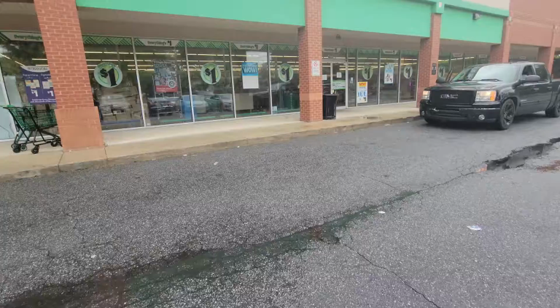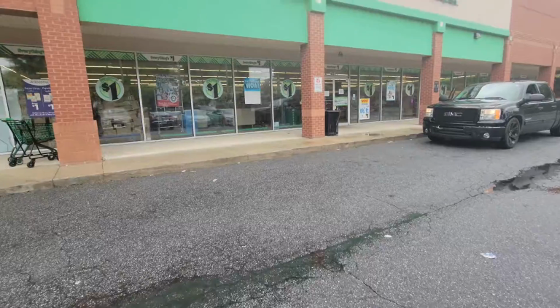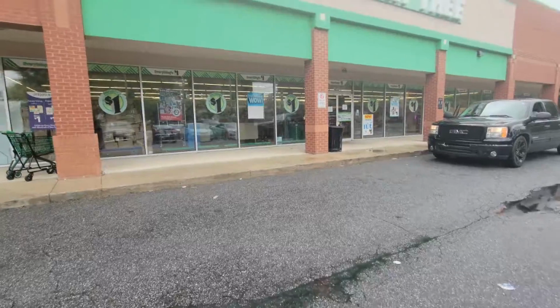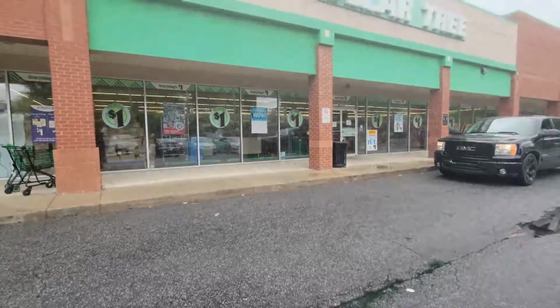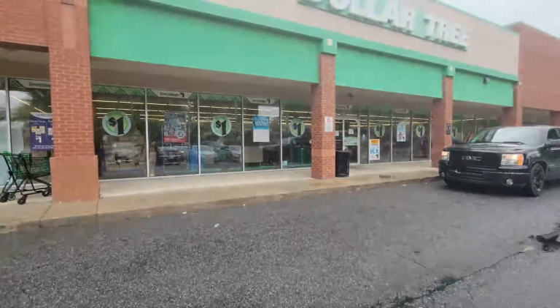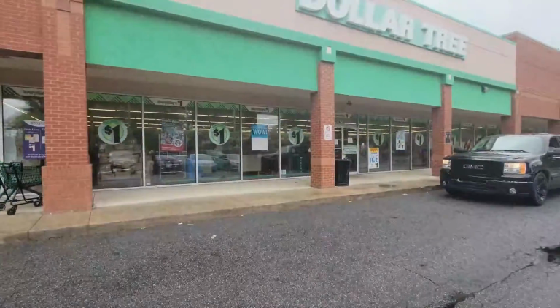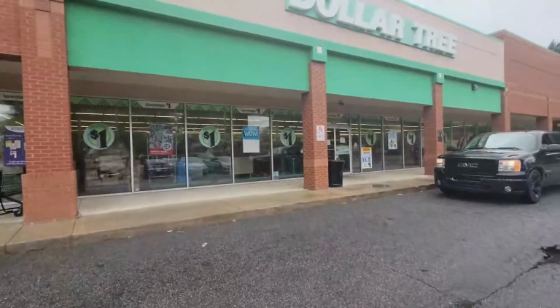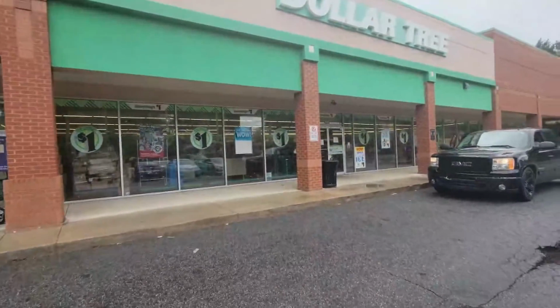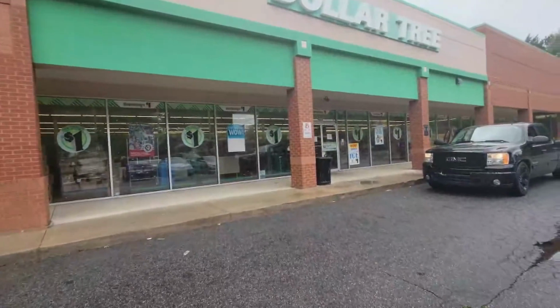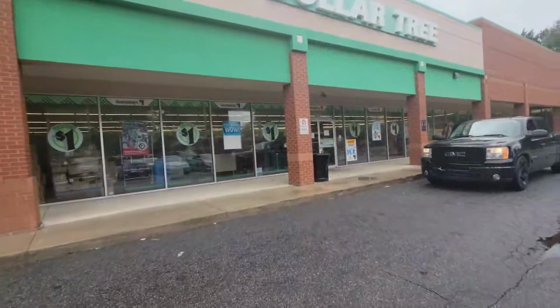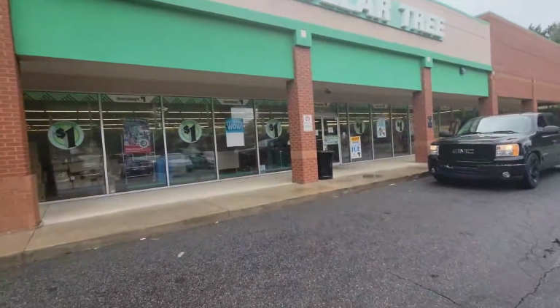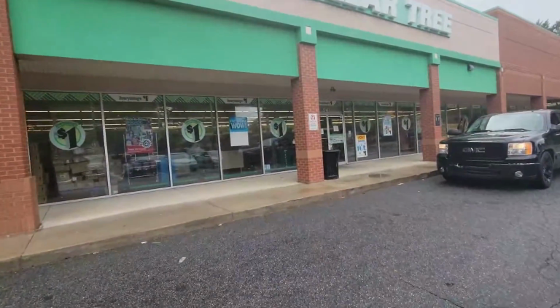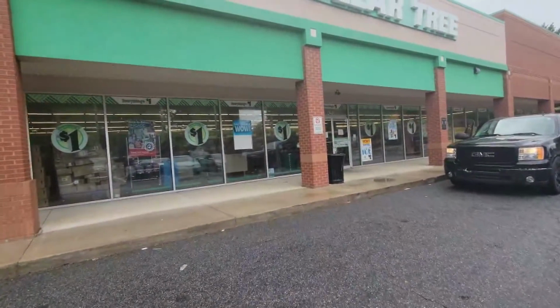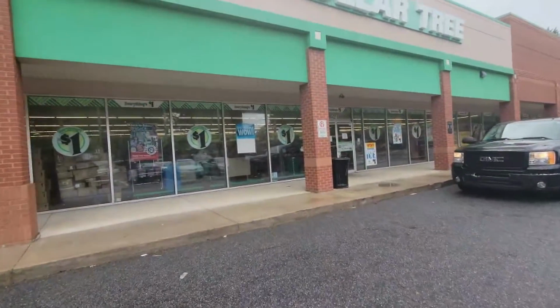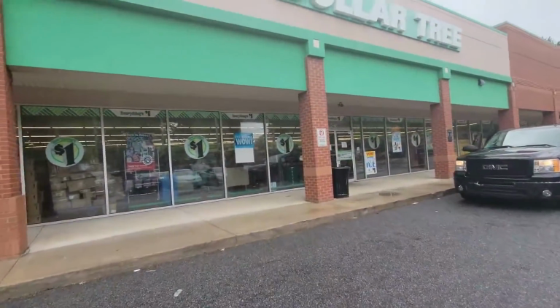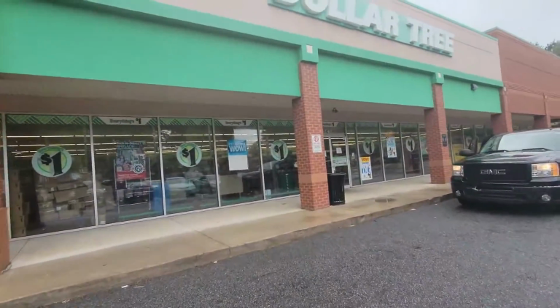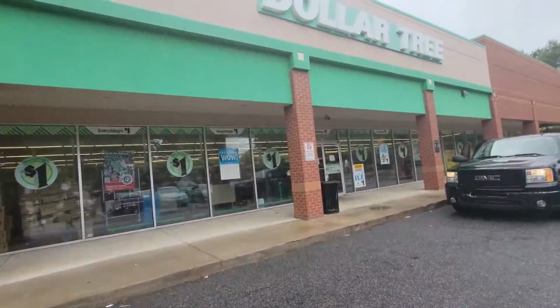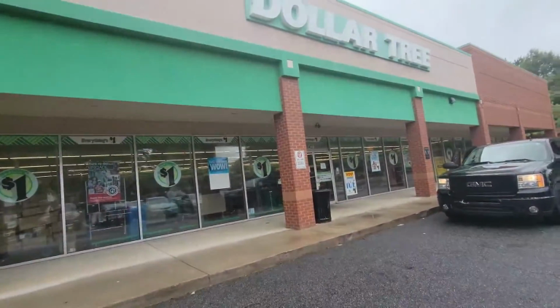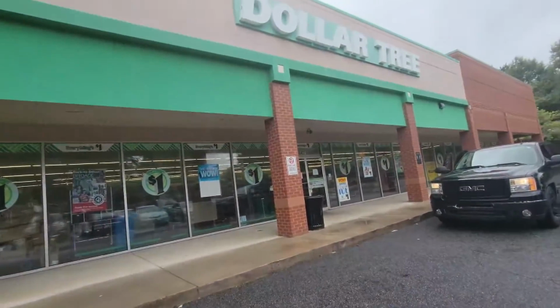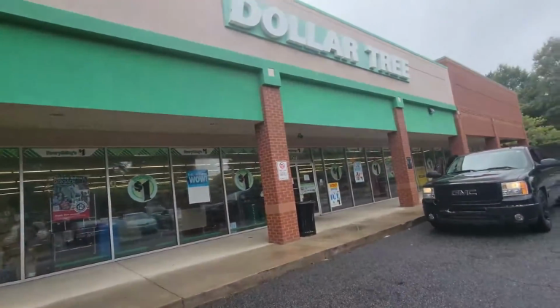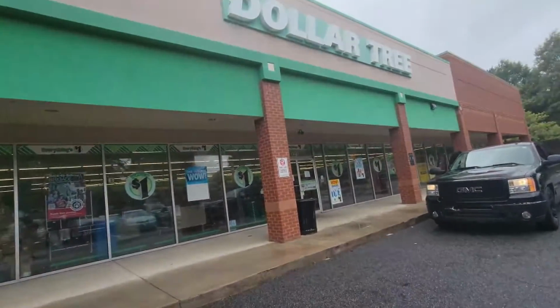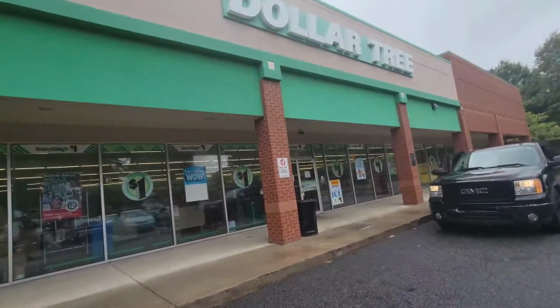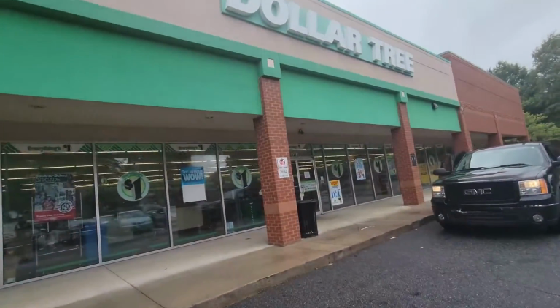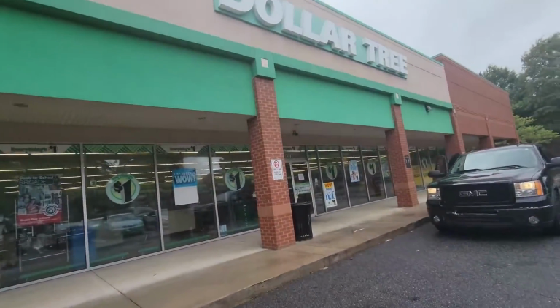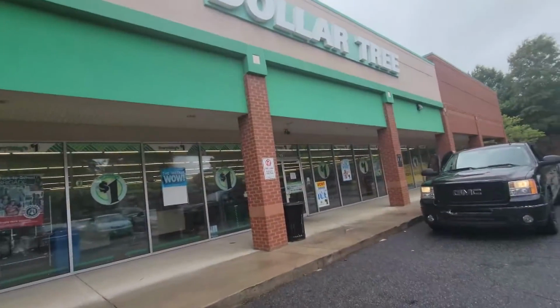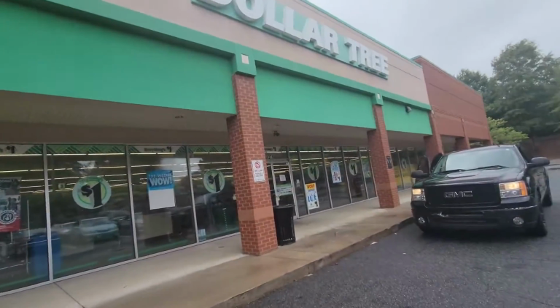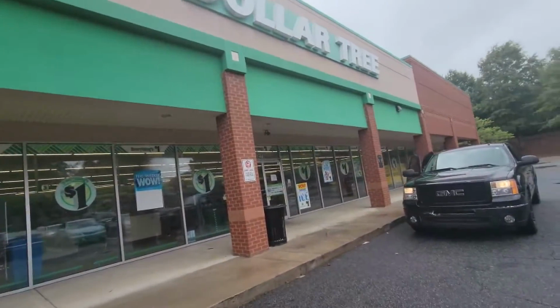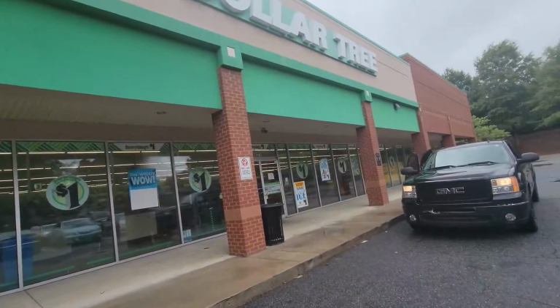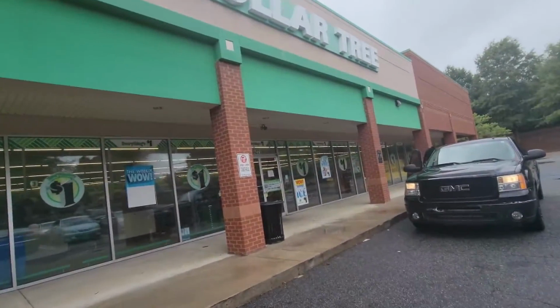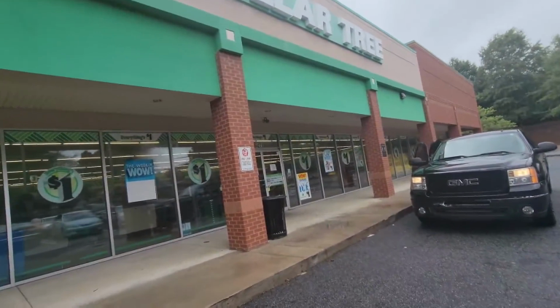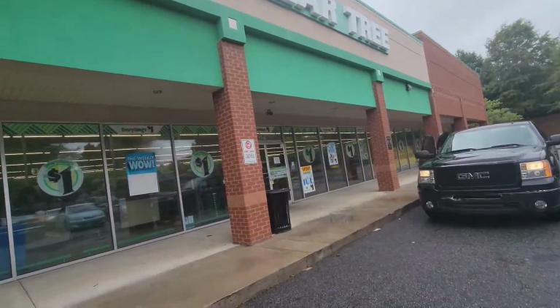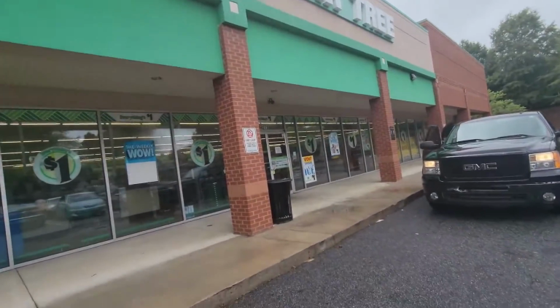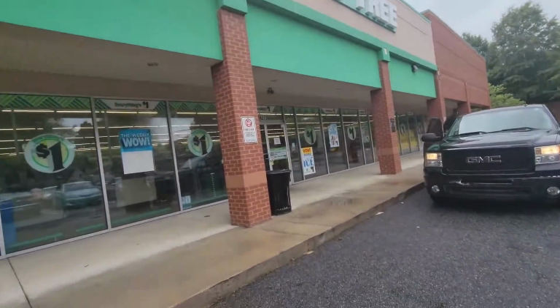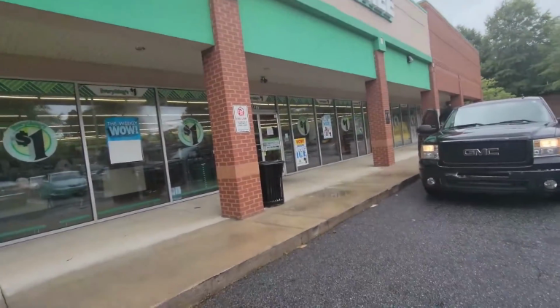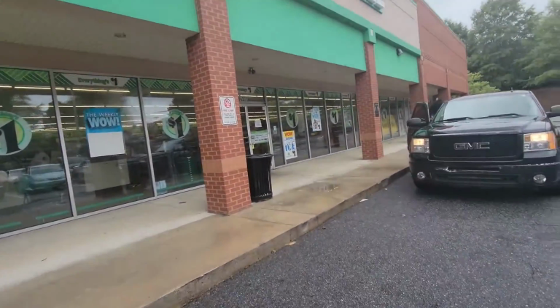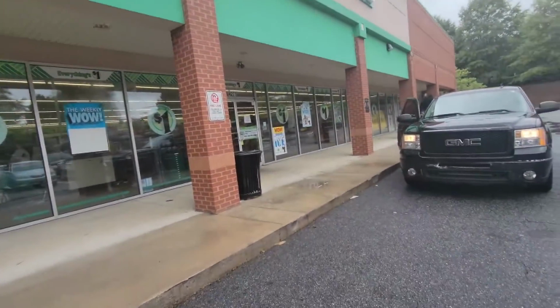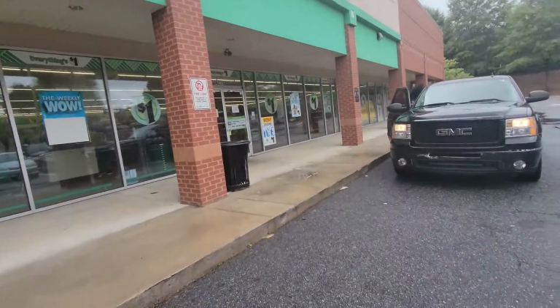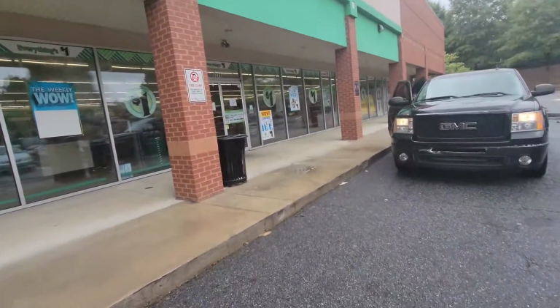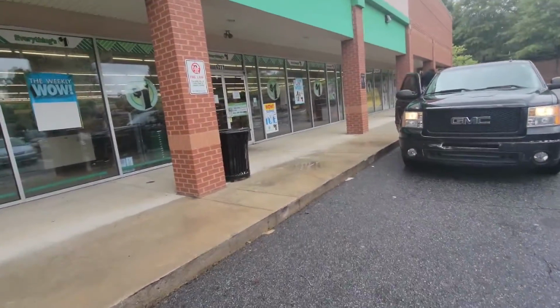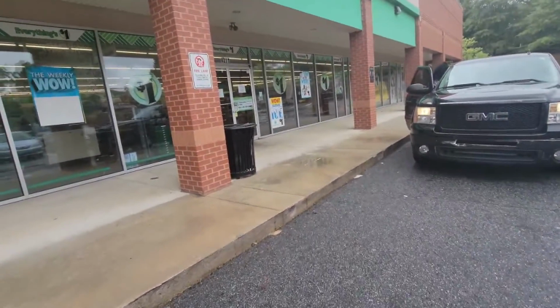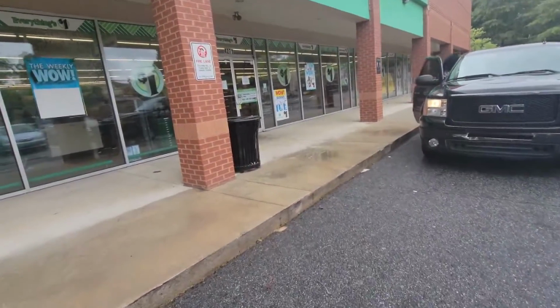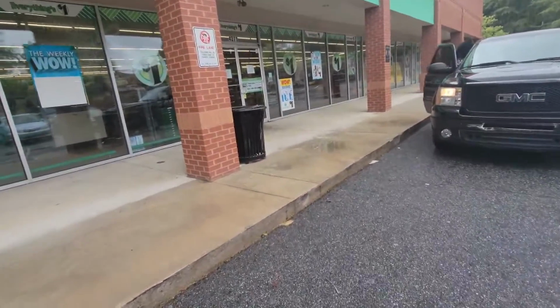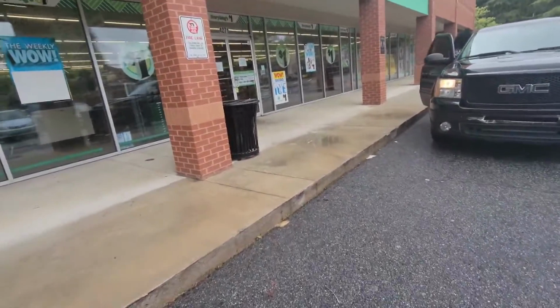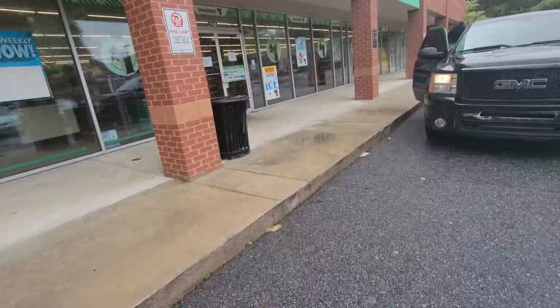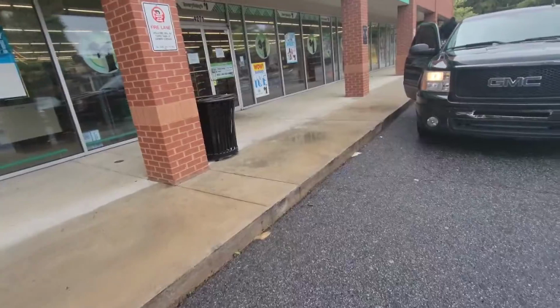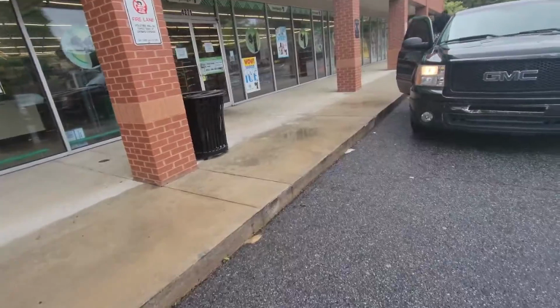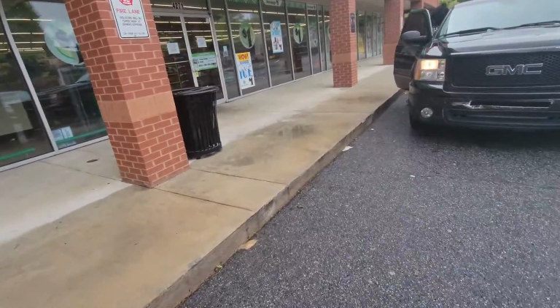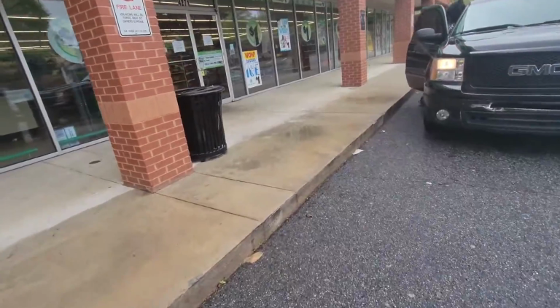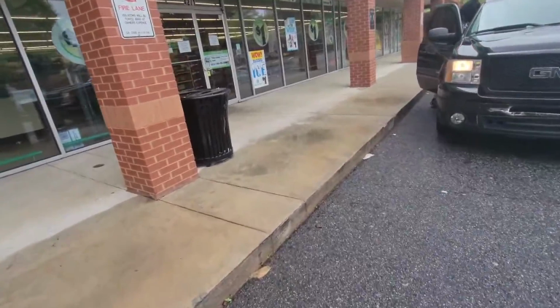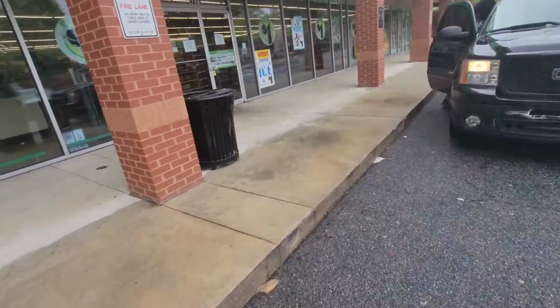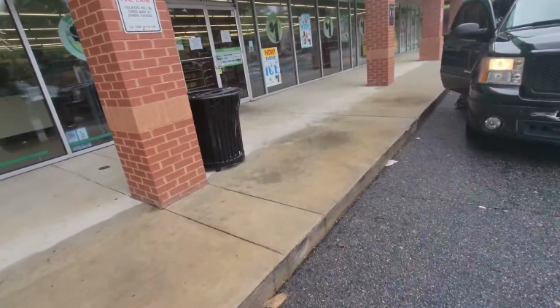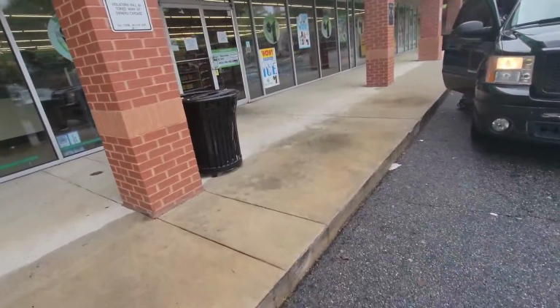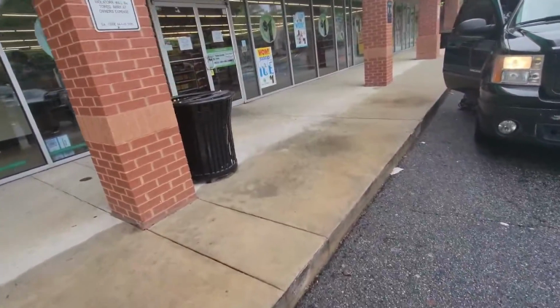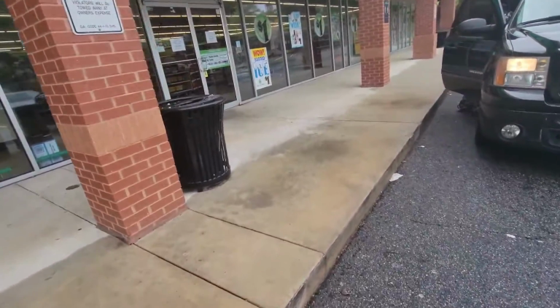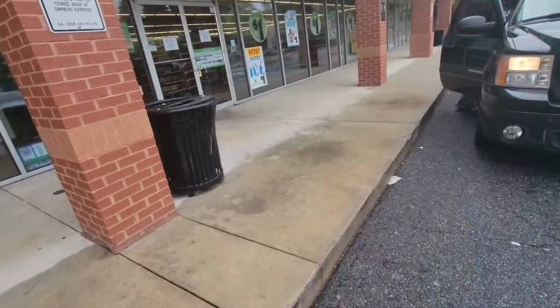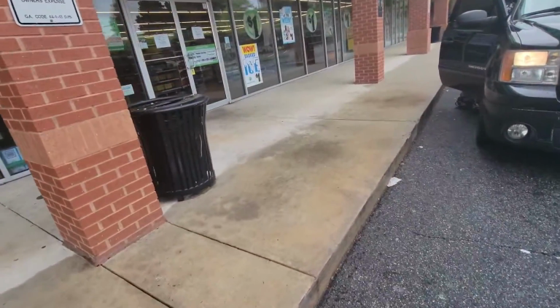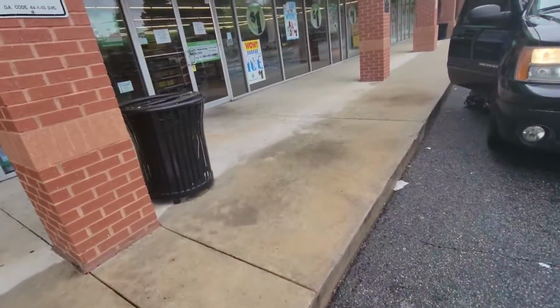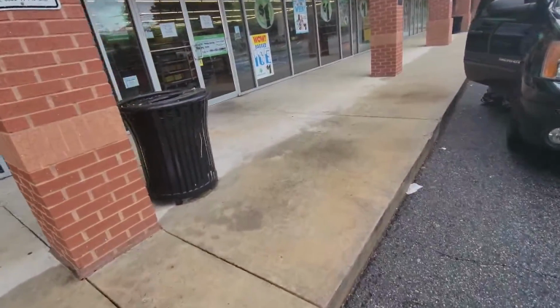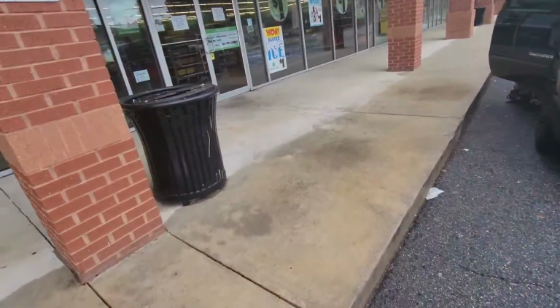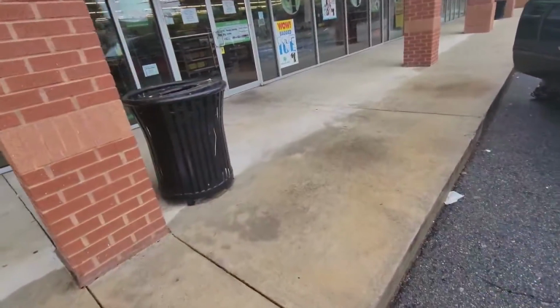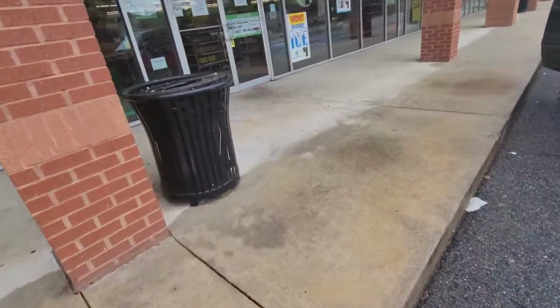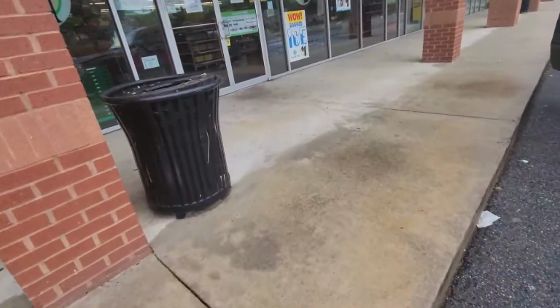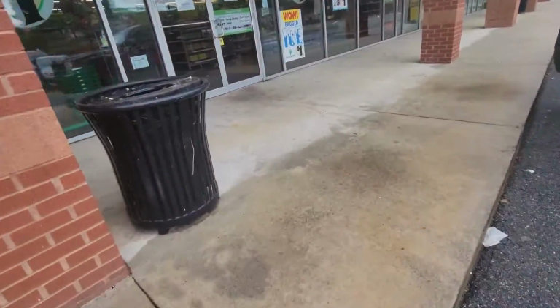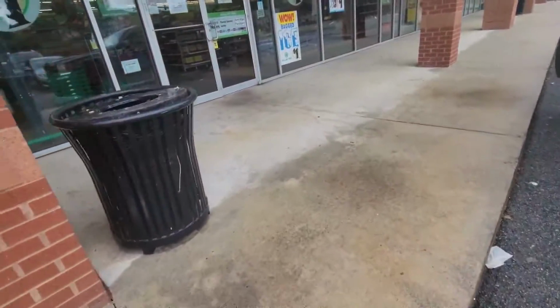Good morning, good afternoon, good evening. How are you? We are going in a Dollar Tree I've never been in before.